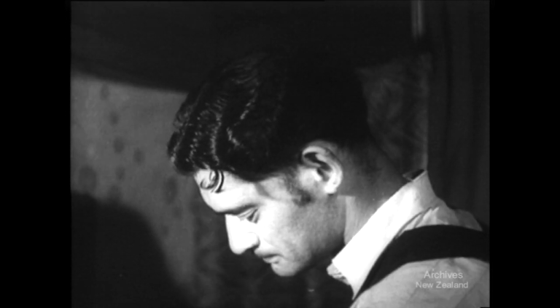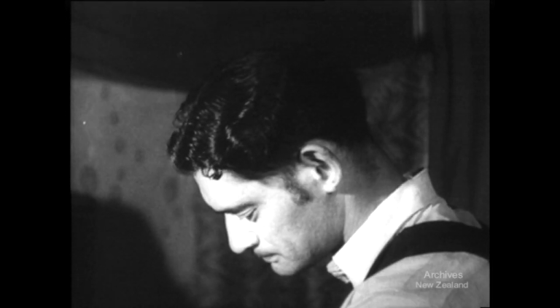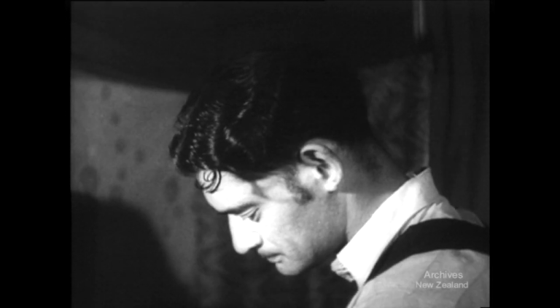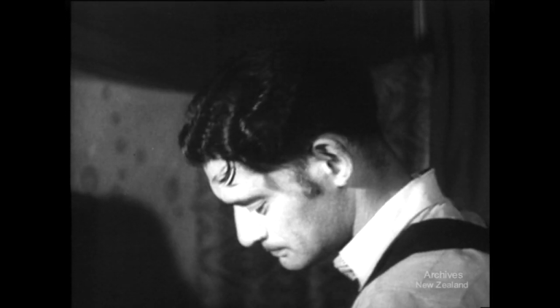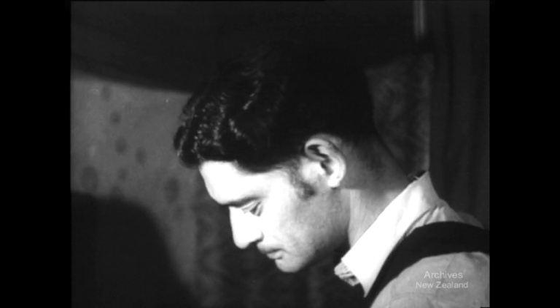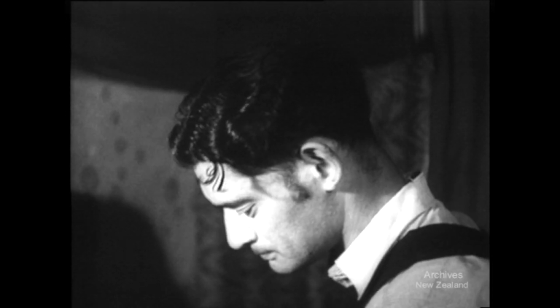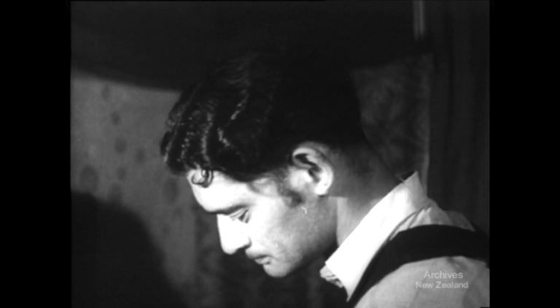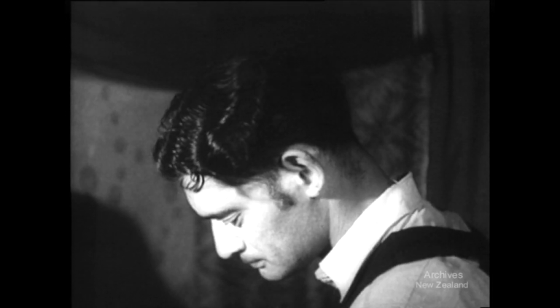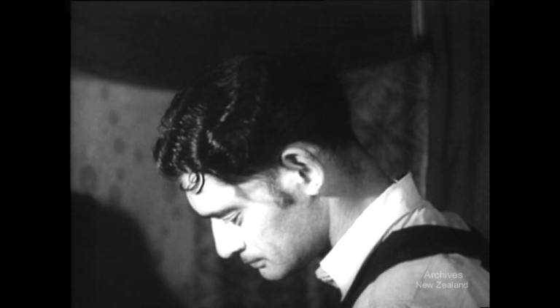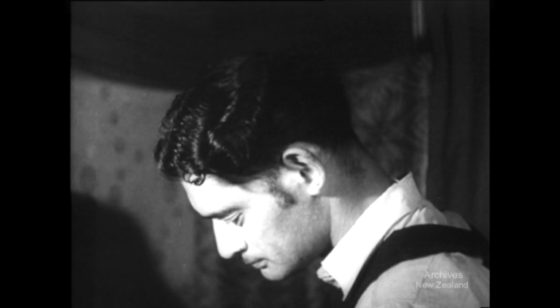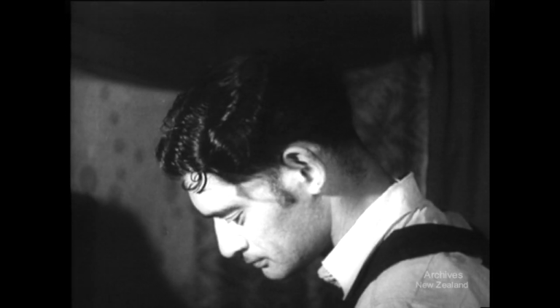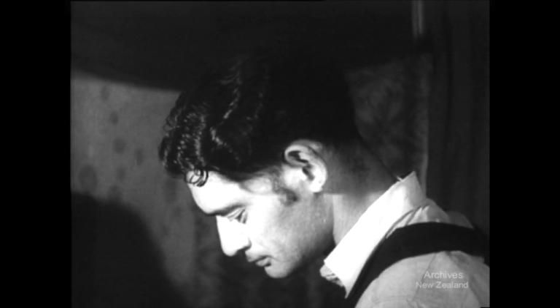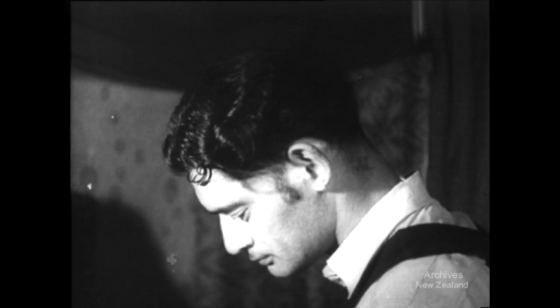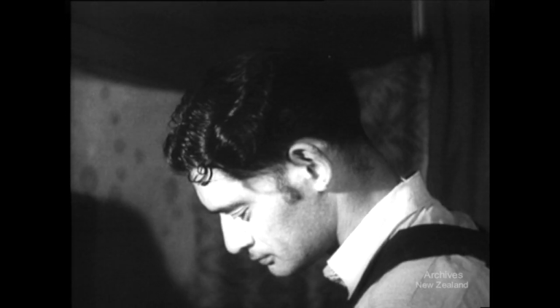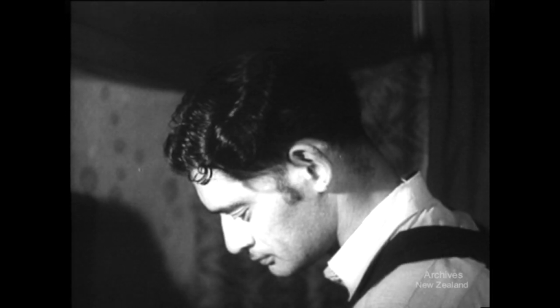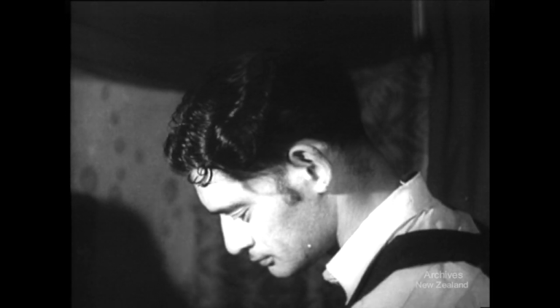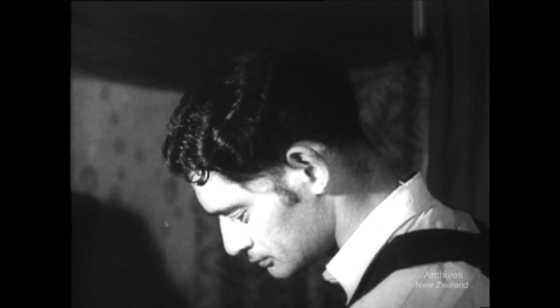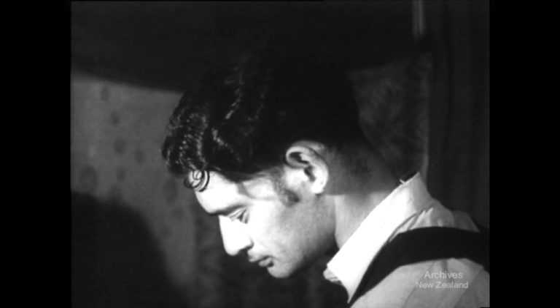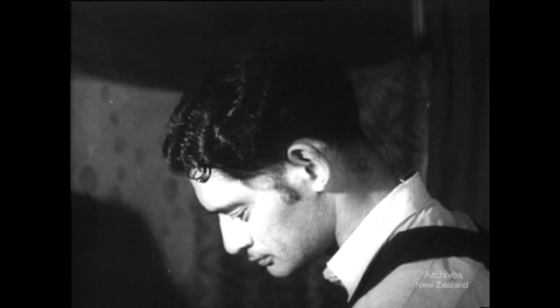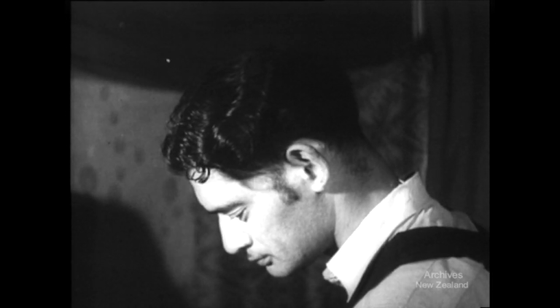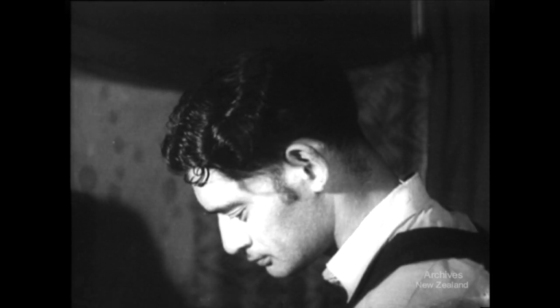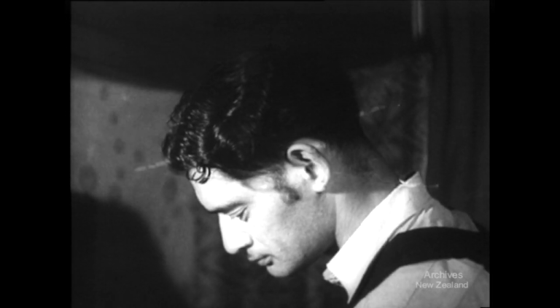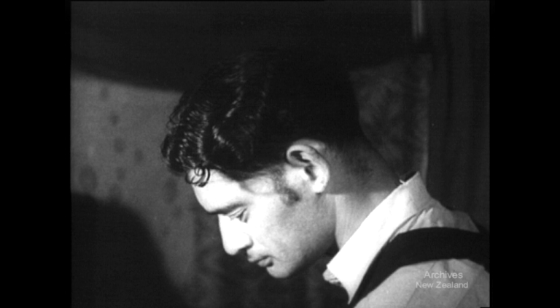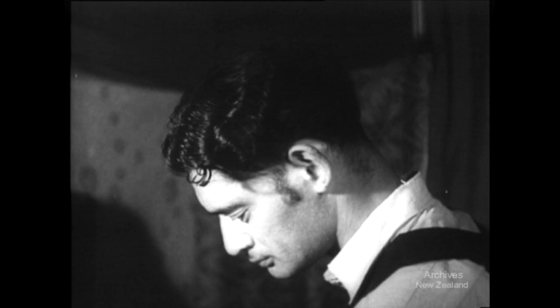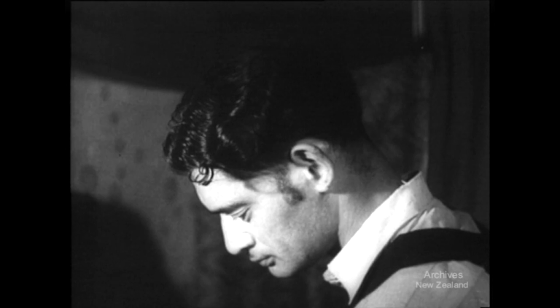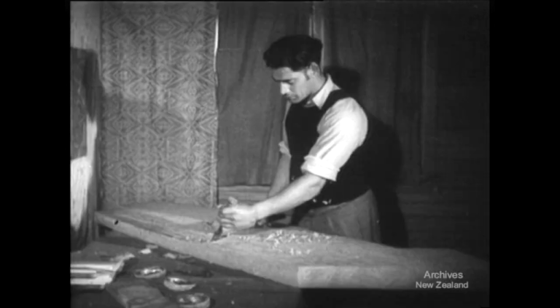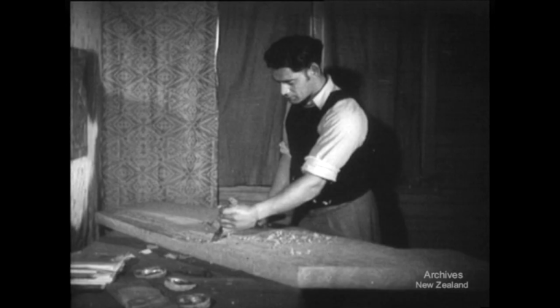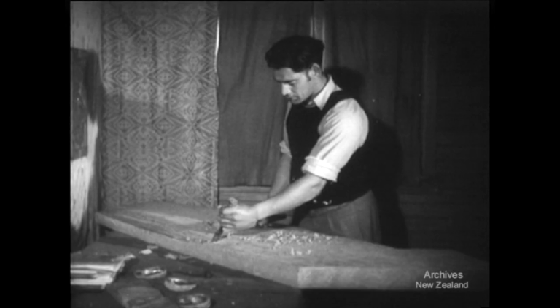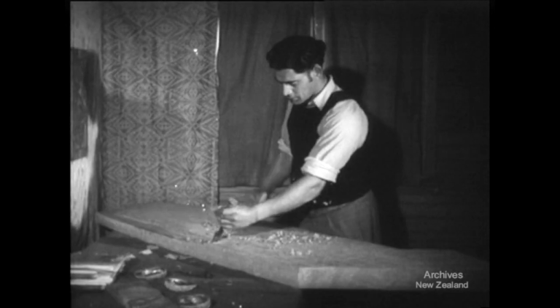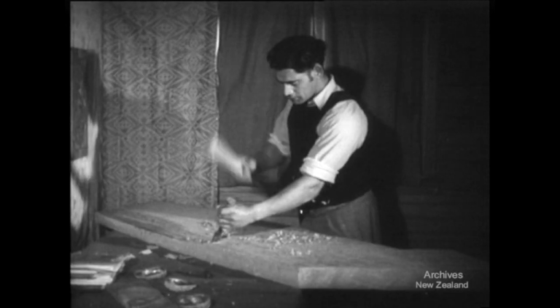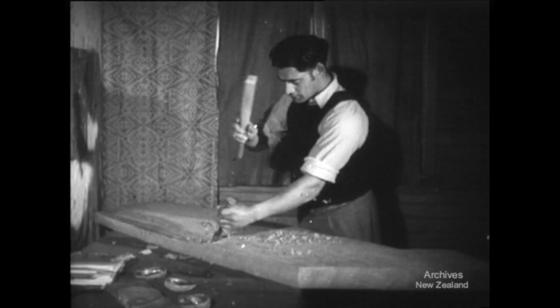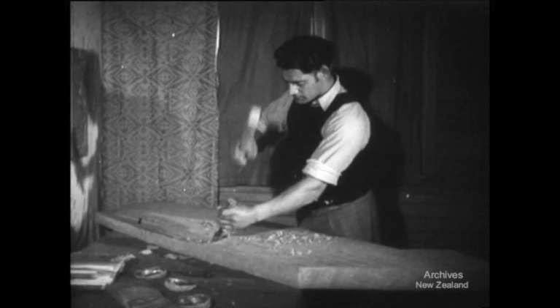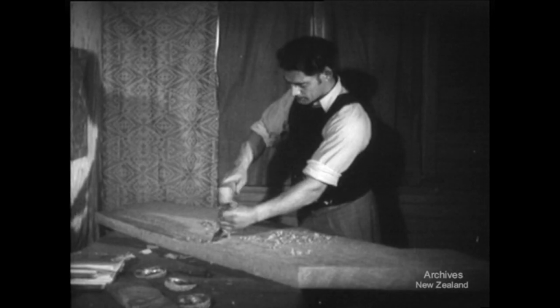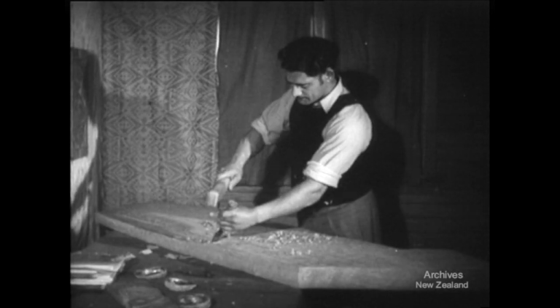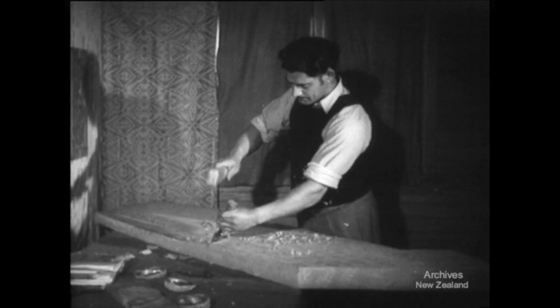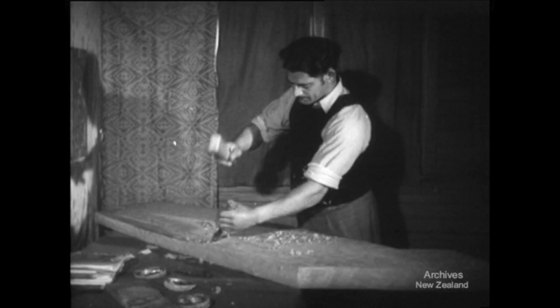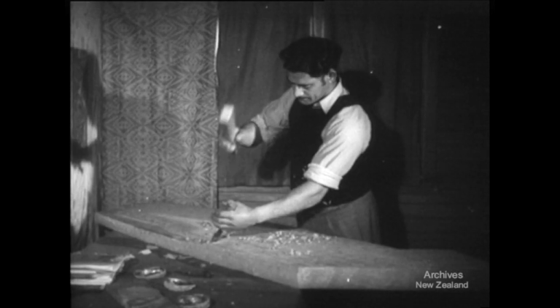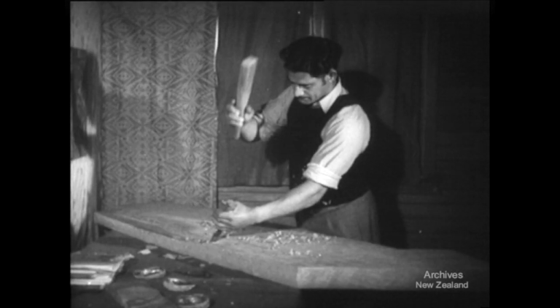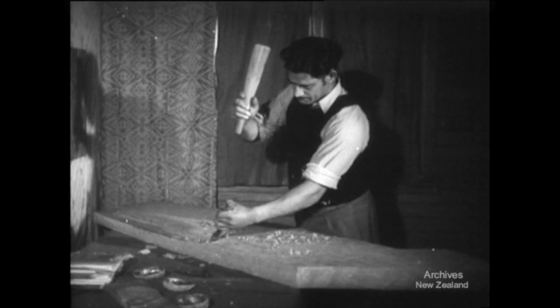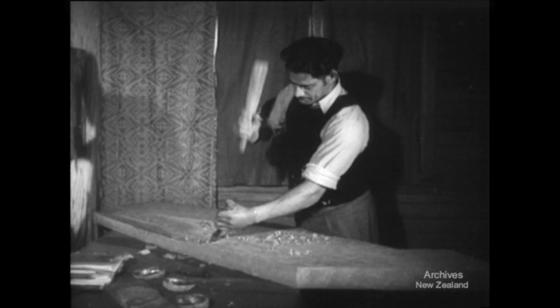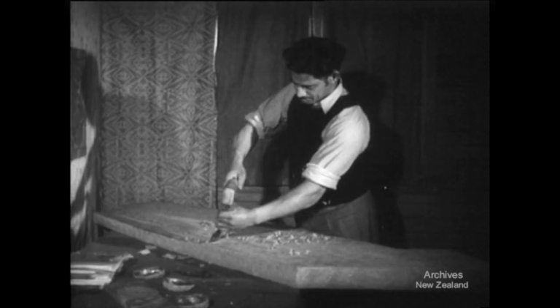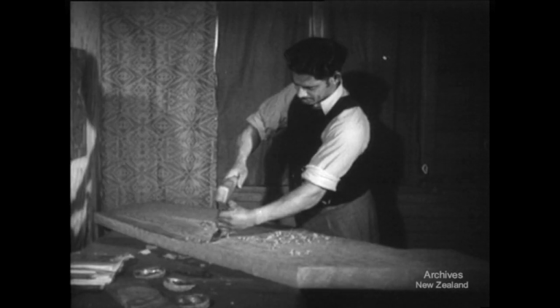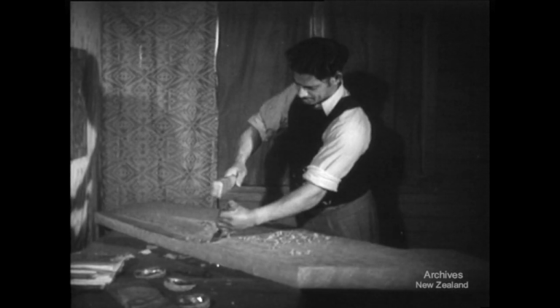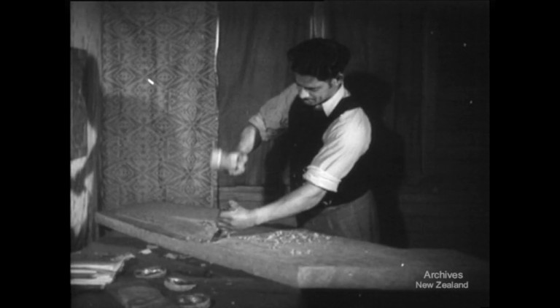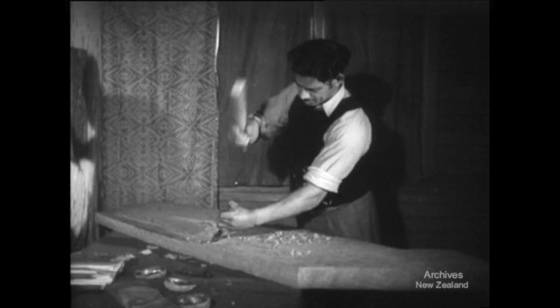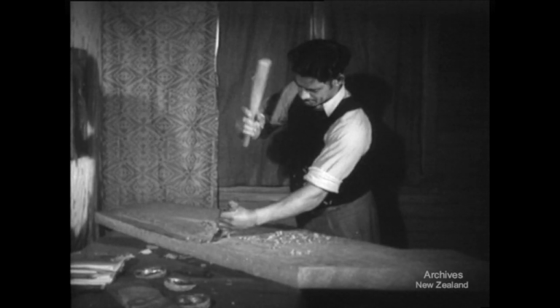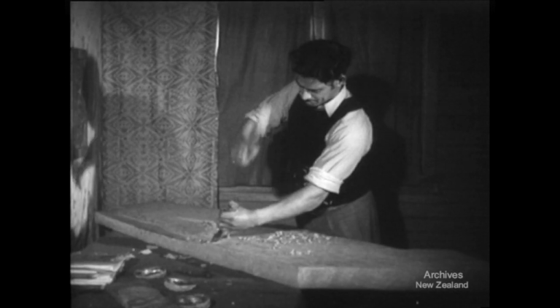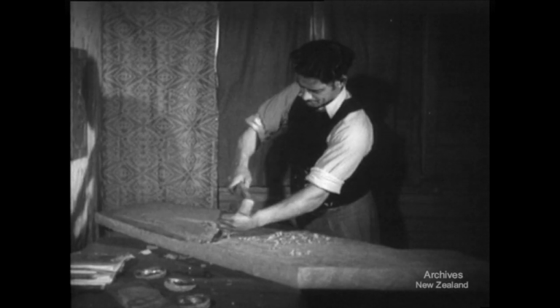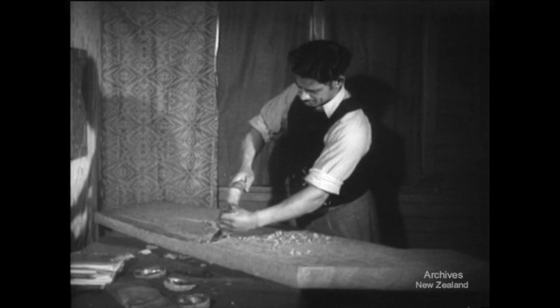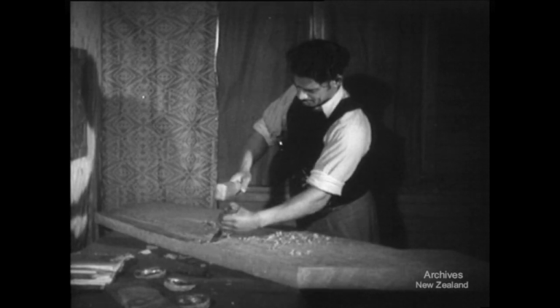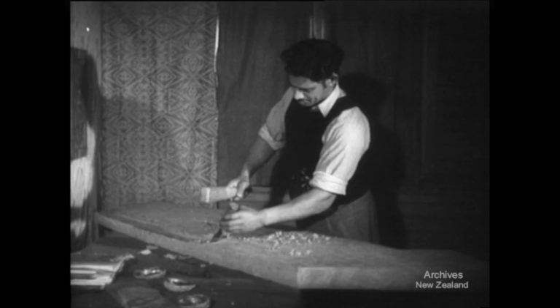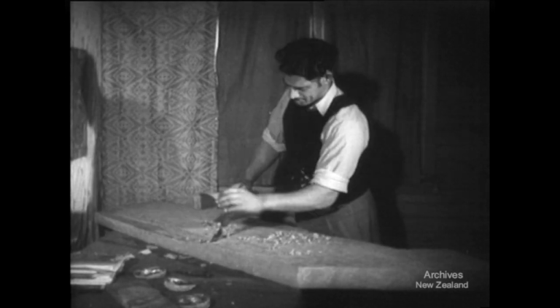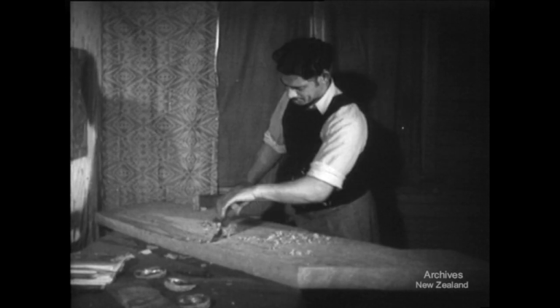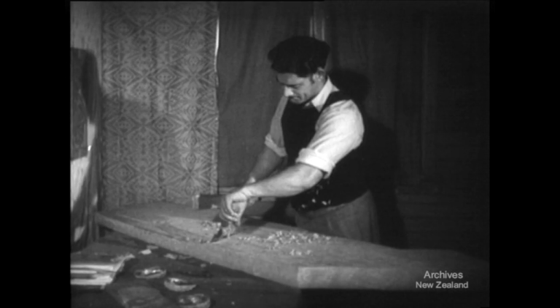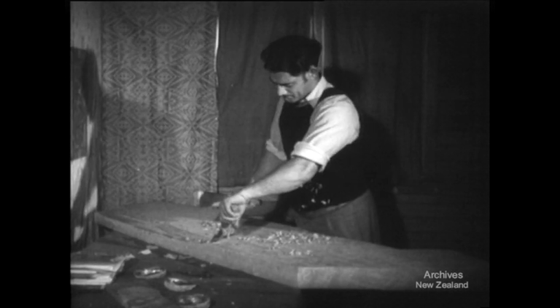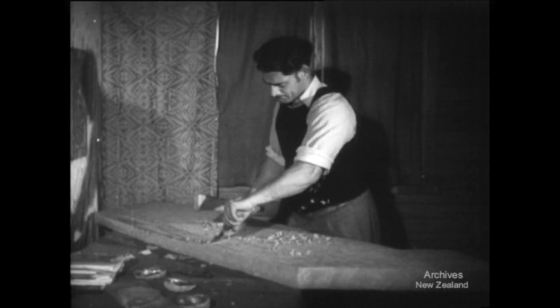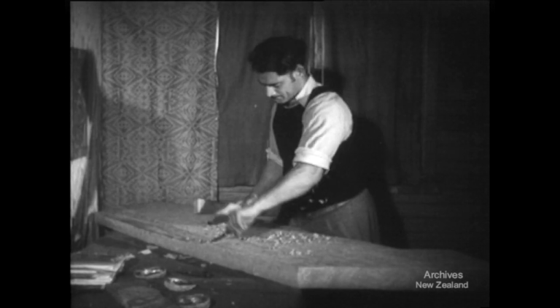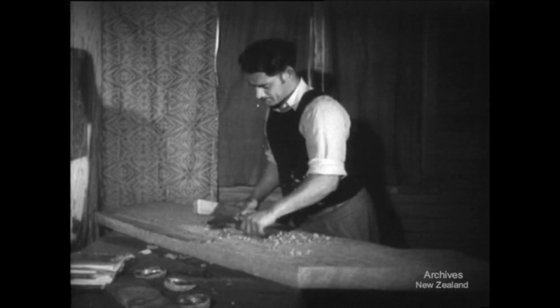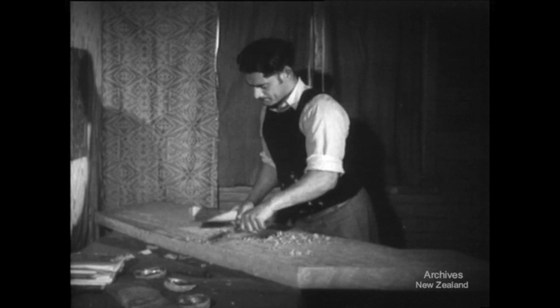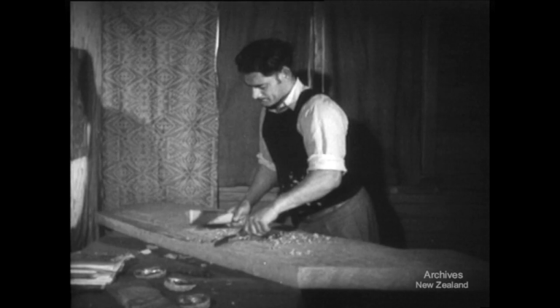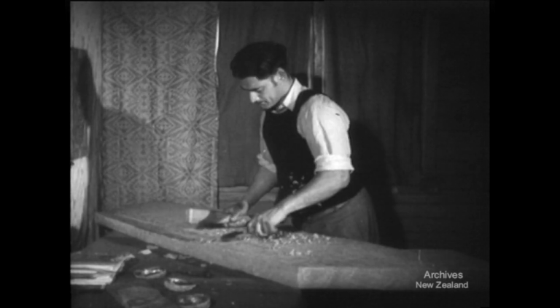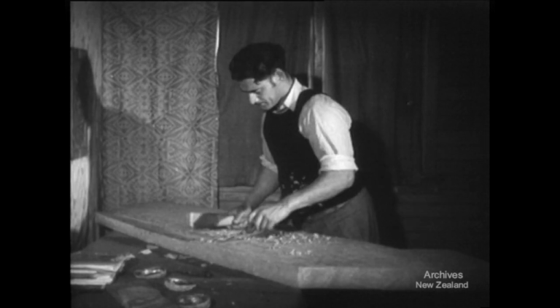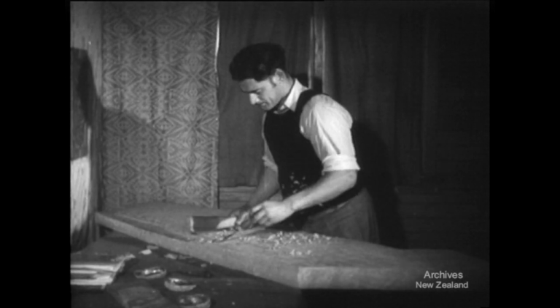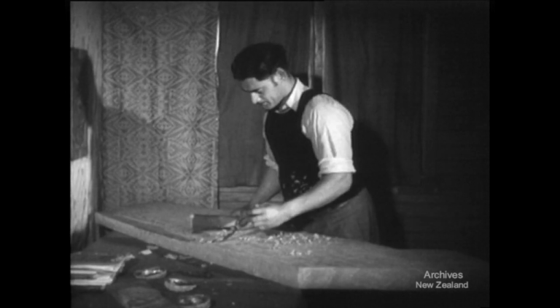In Rangi Porate, the Maori people have a carver who is bringing new life to one of the greatest forms of their ancient culture.